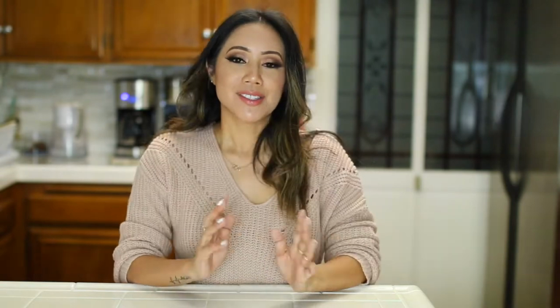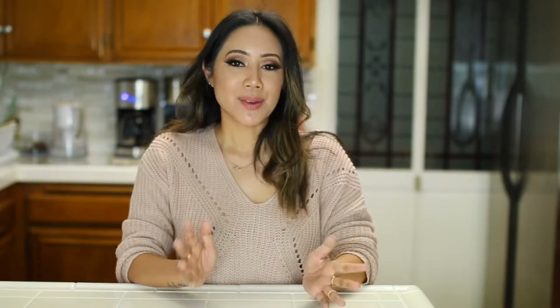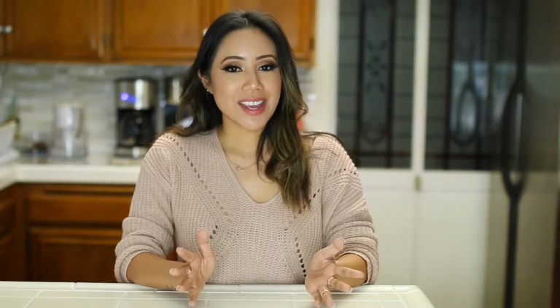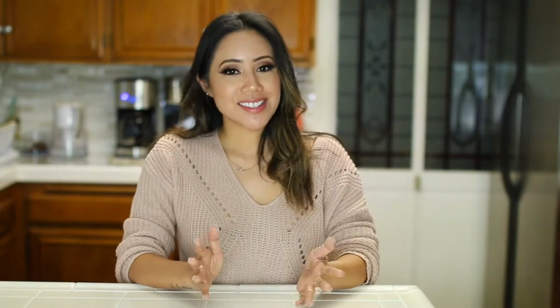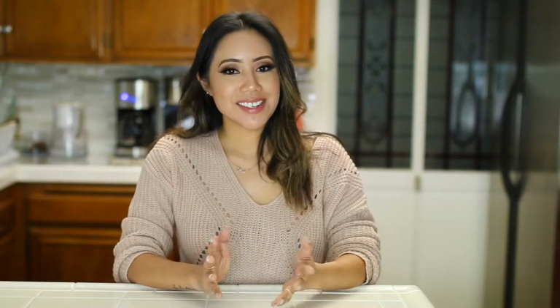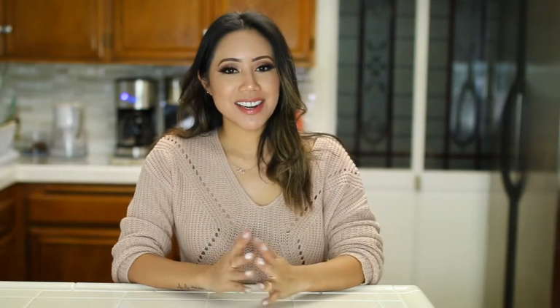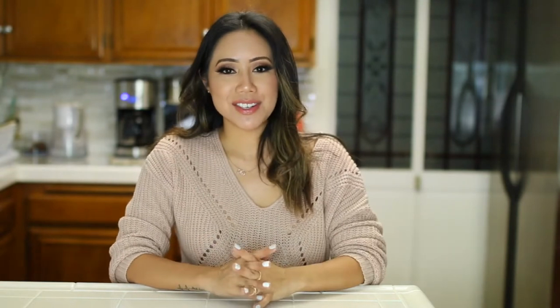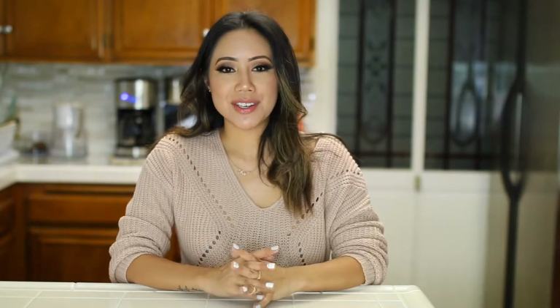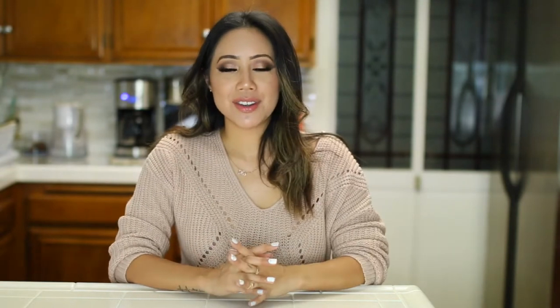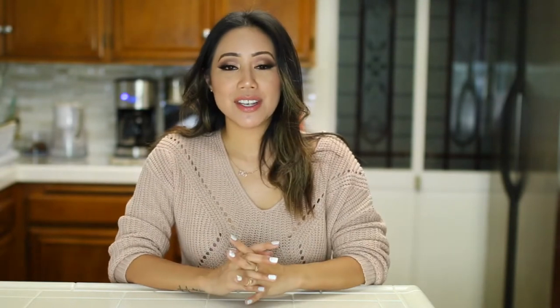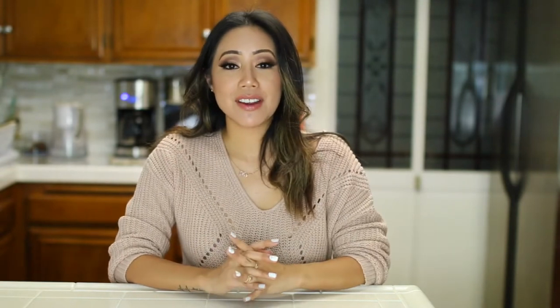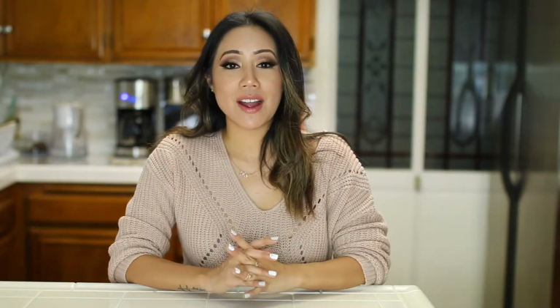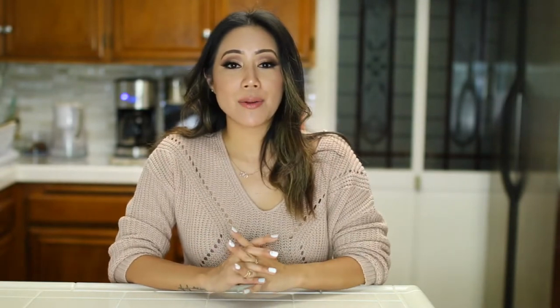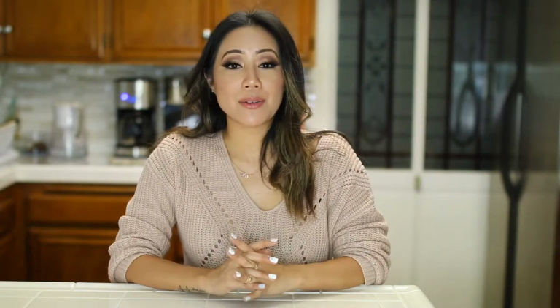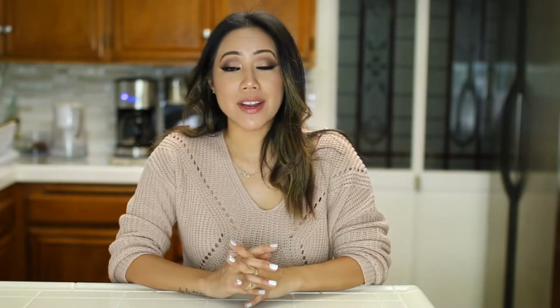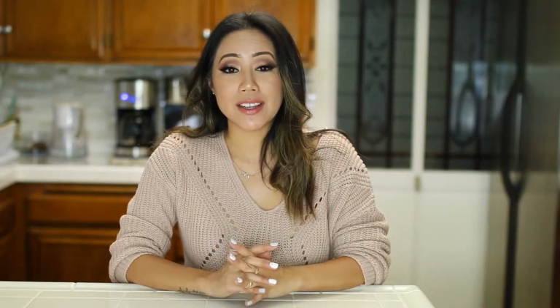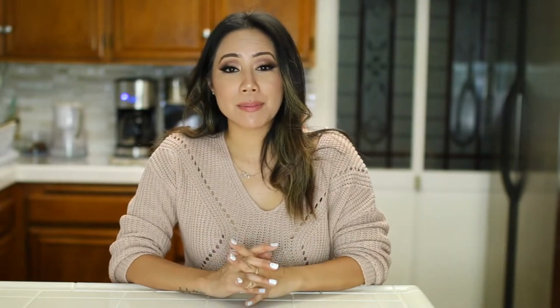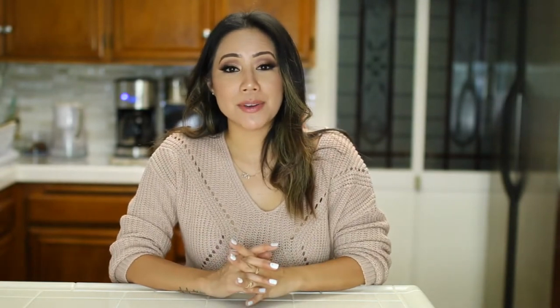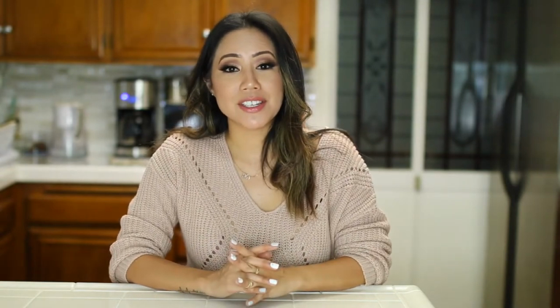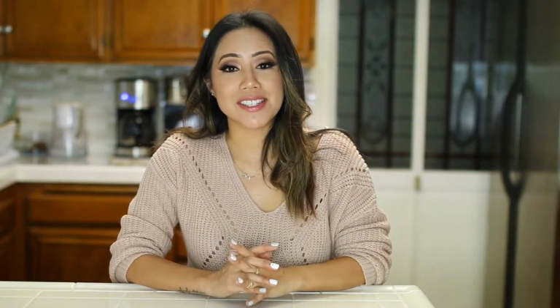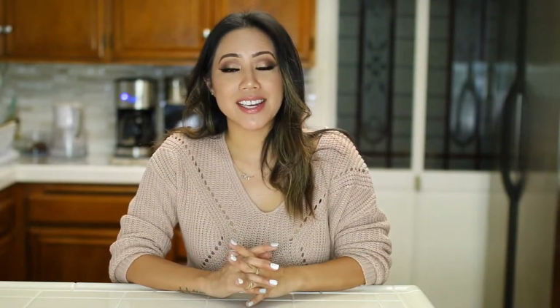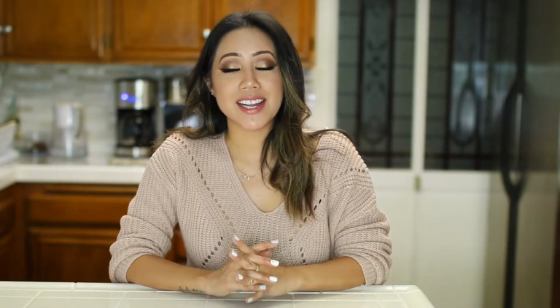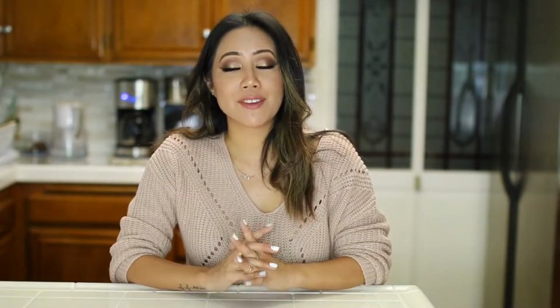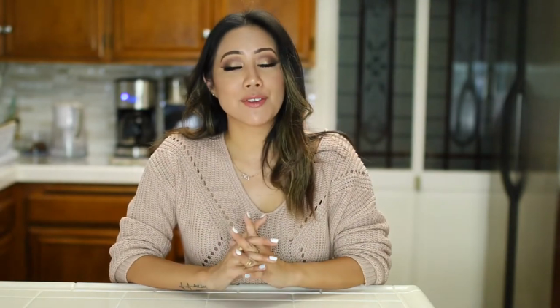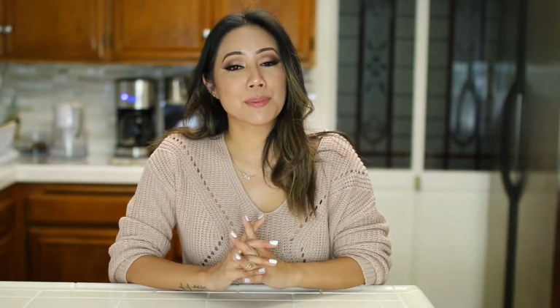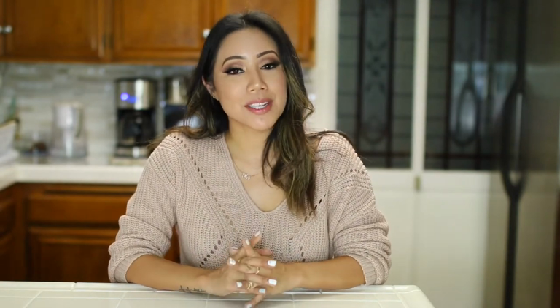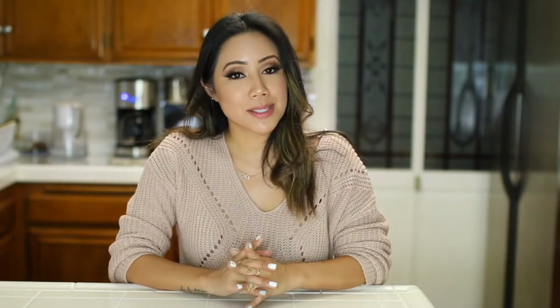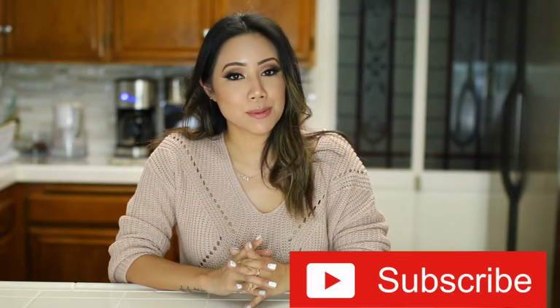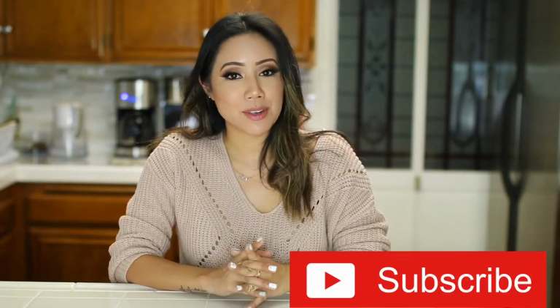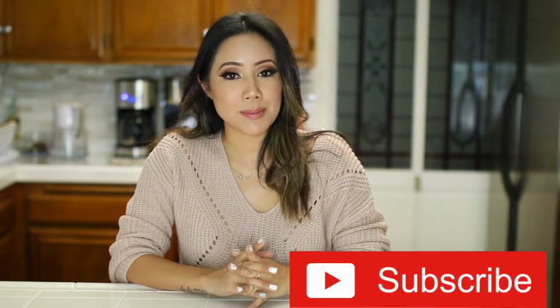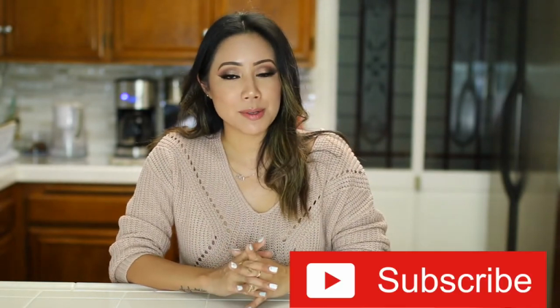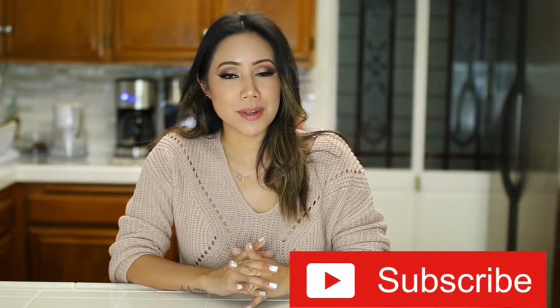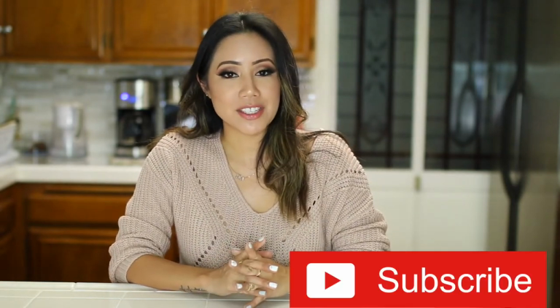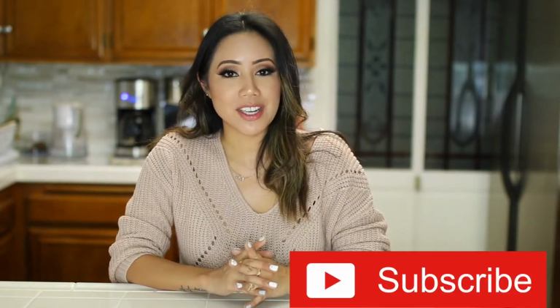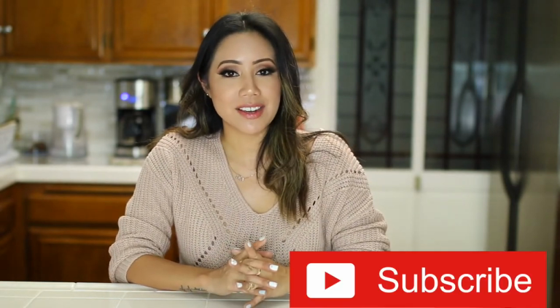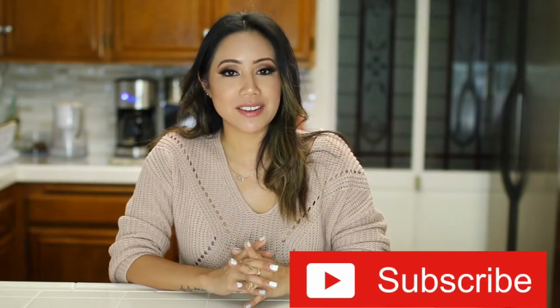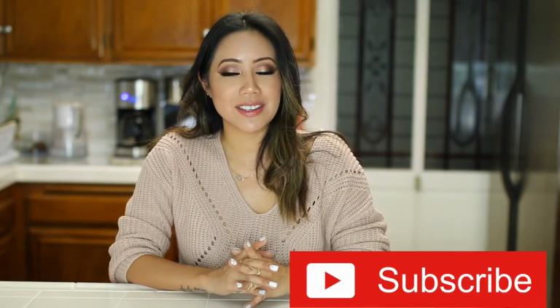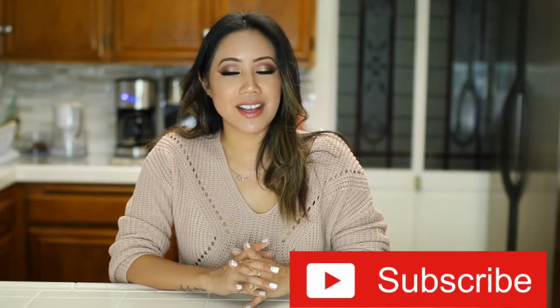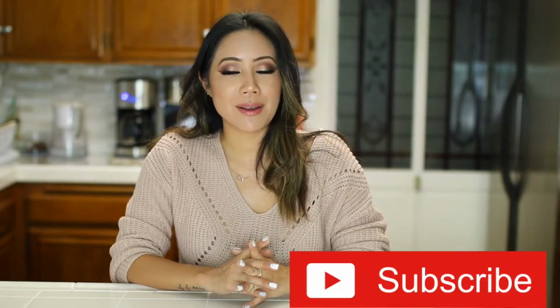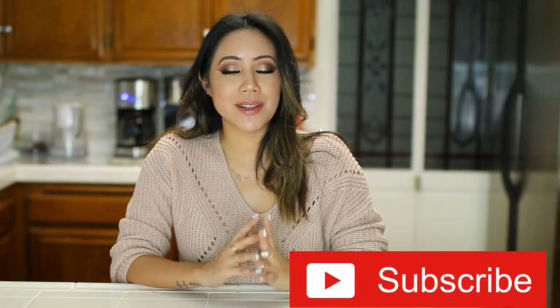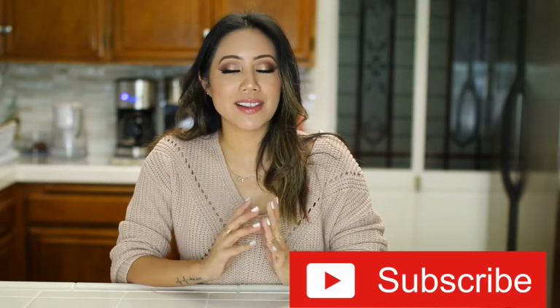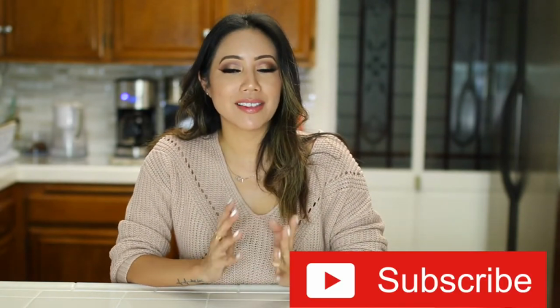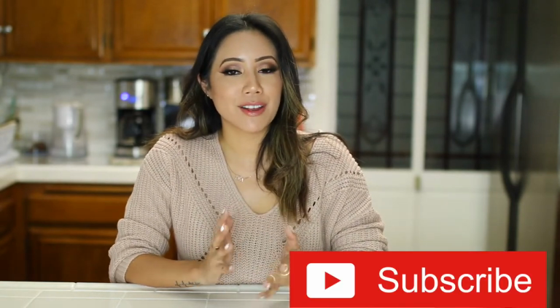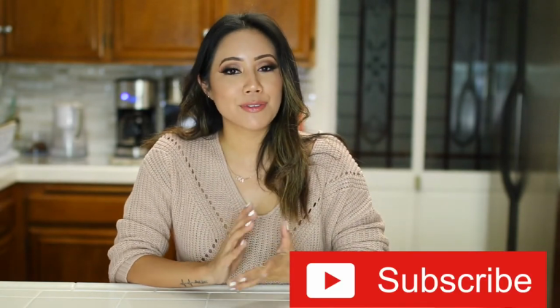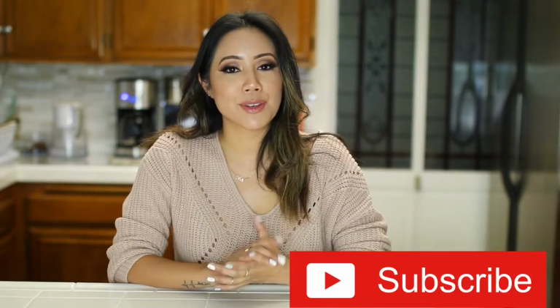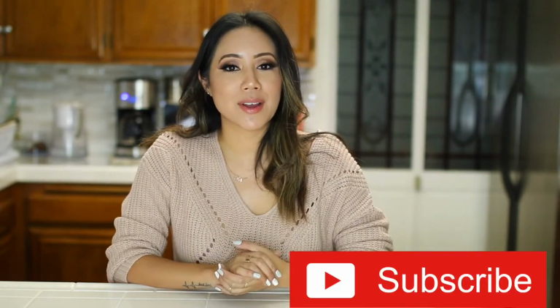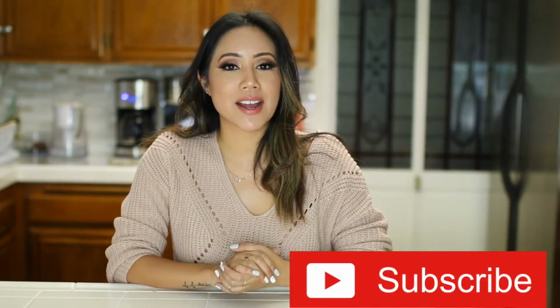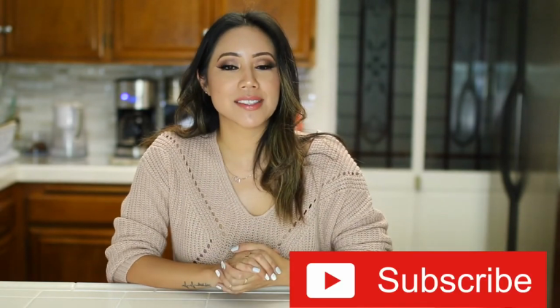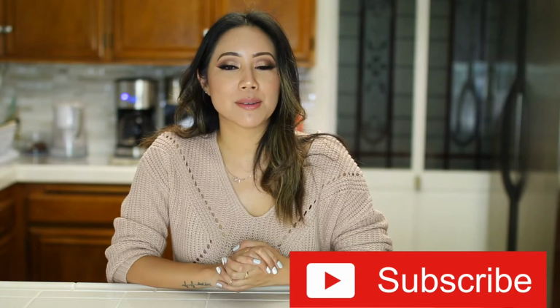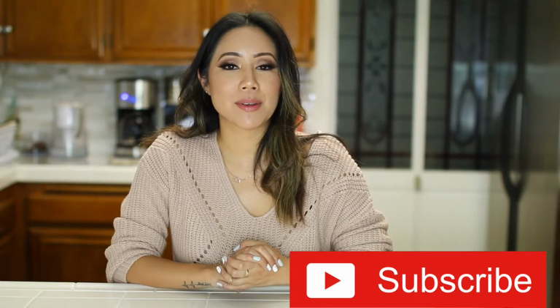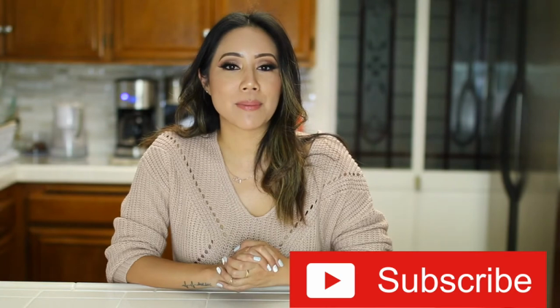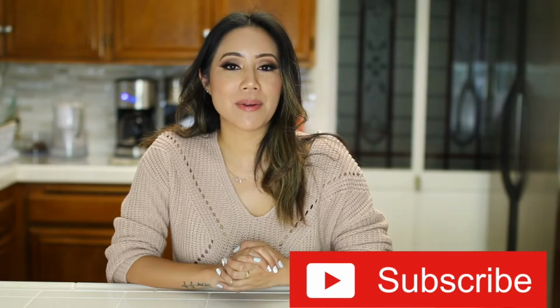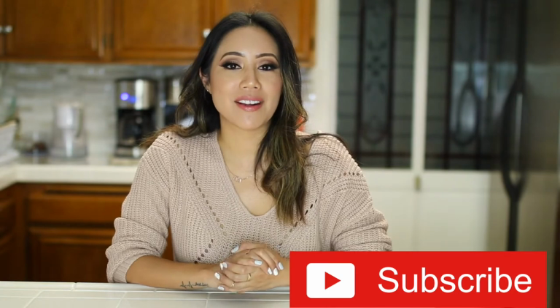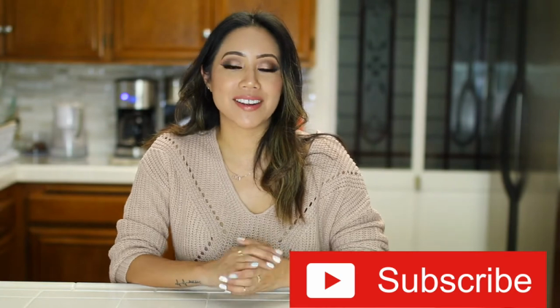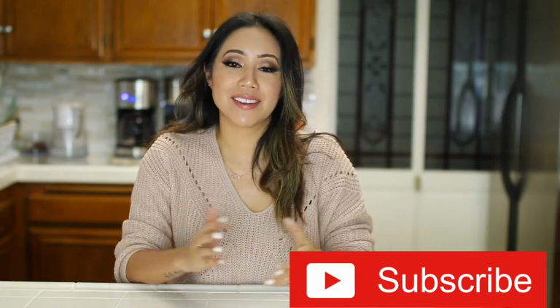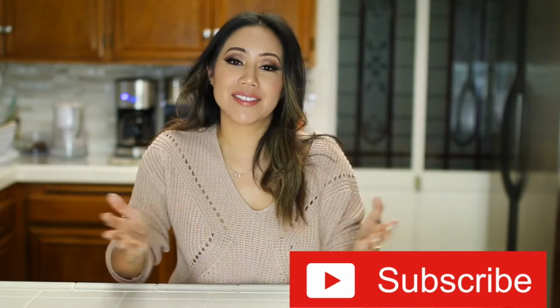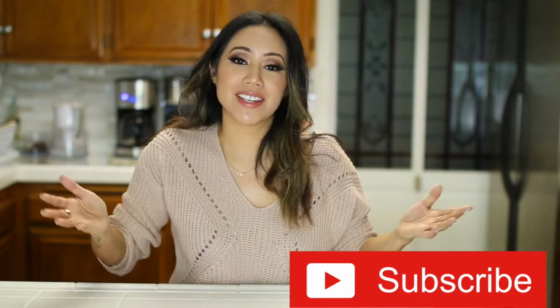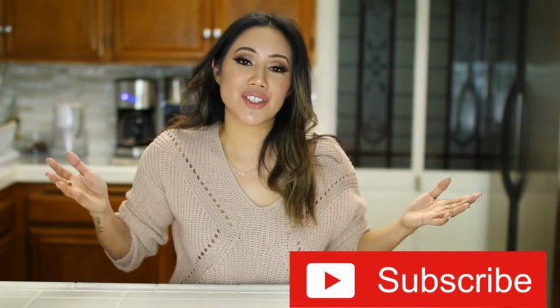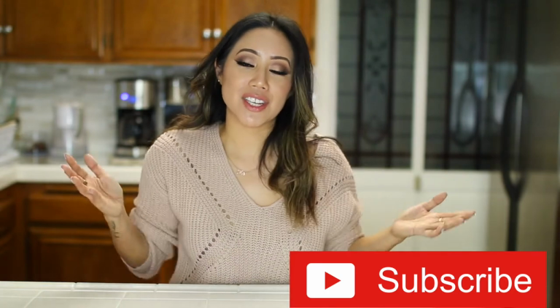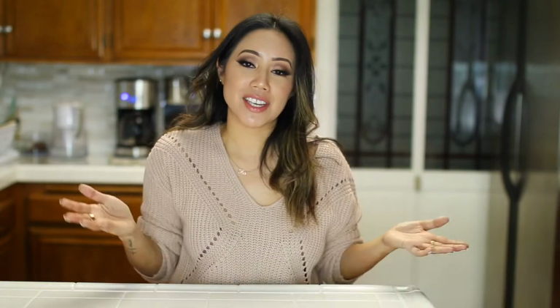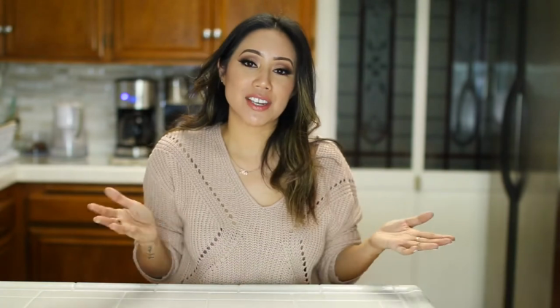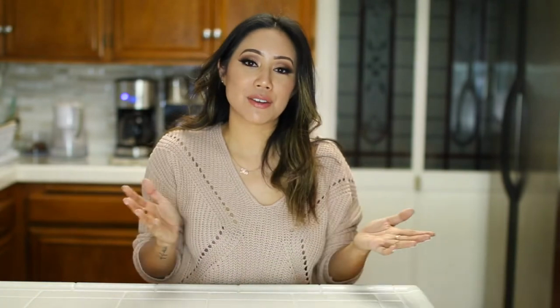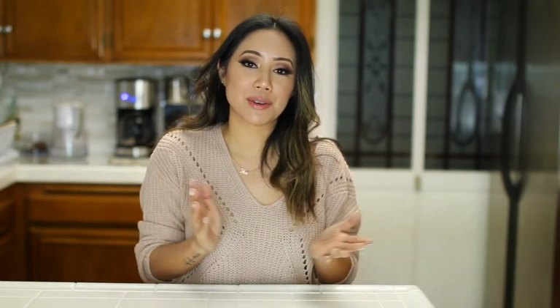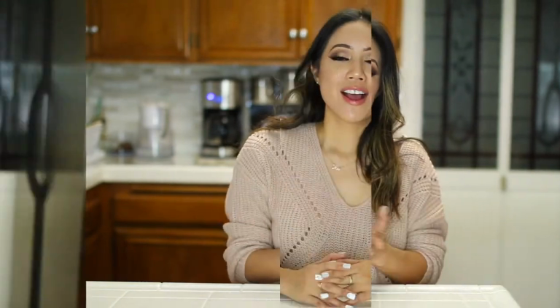In case you guys are new here, I would greatly appreciate it if you please subscribe to my channel. I would love for you guys to be a part of the Chickie crew.